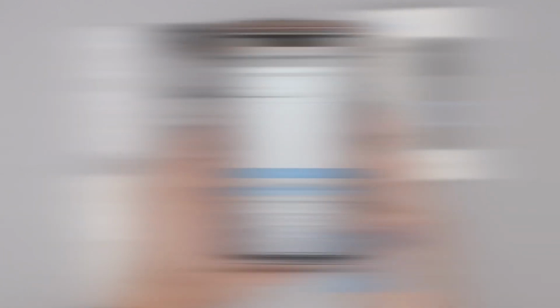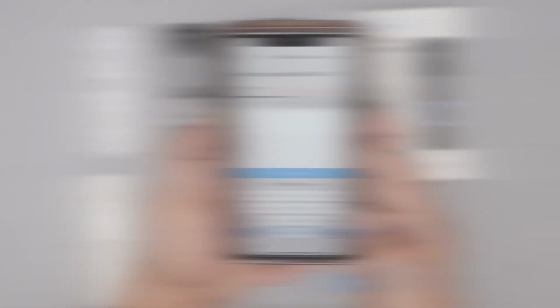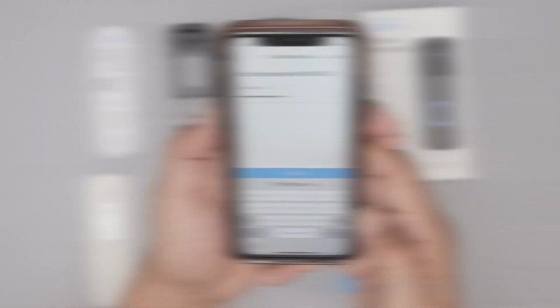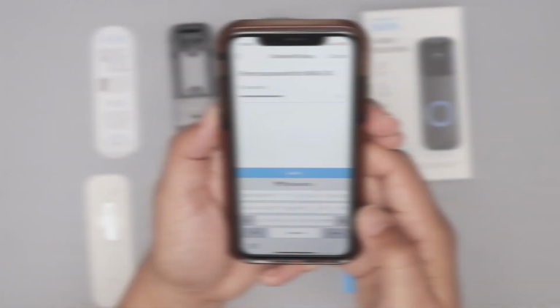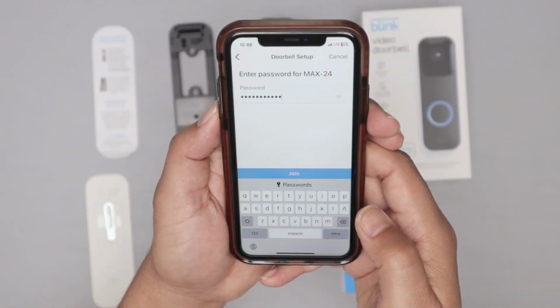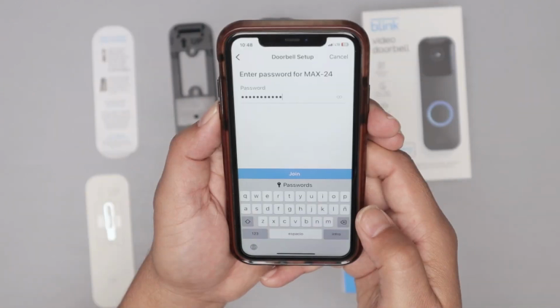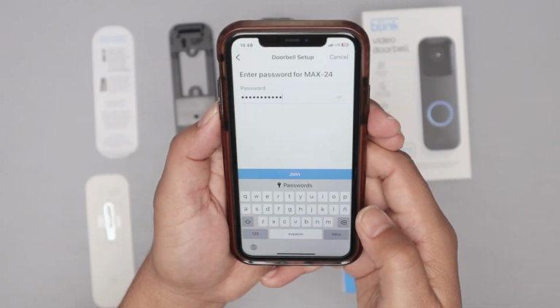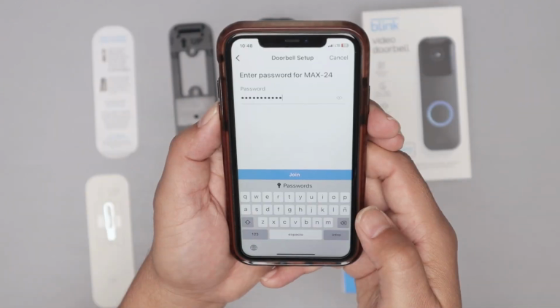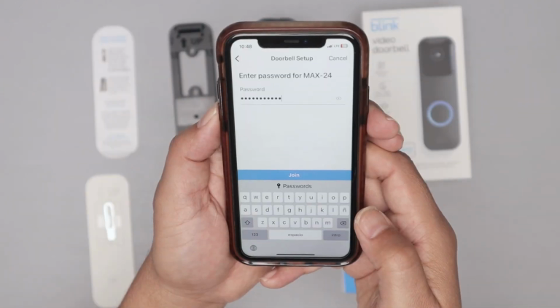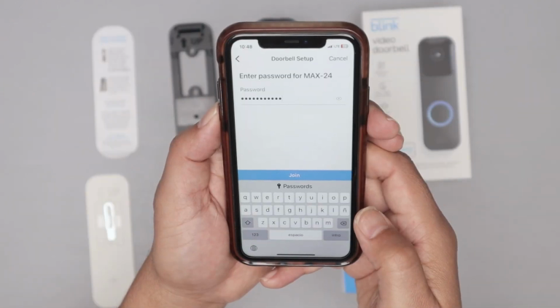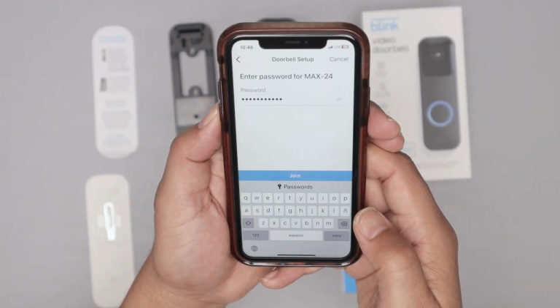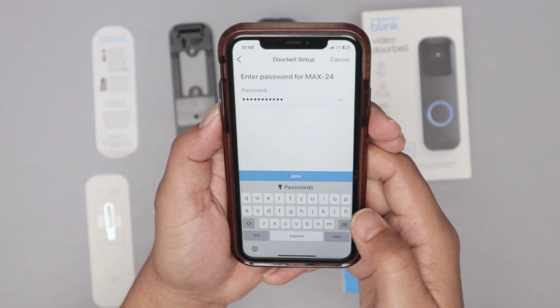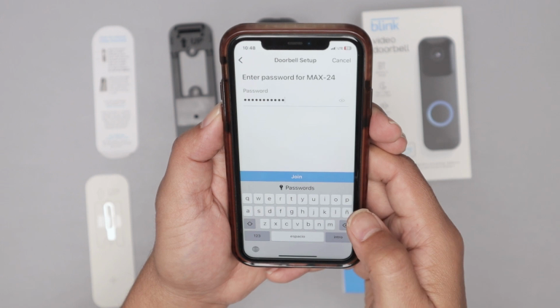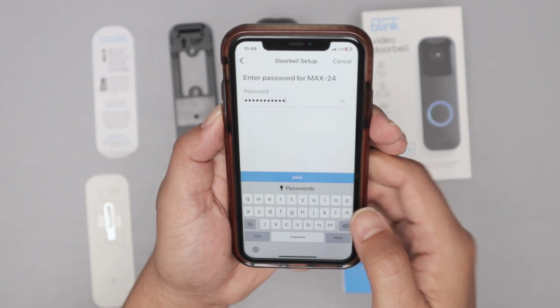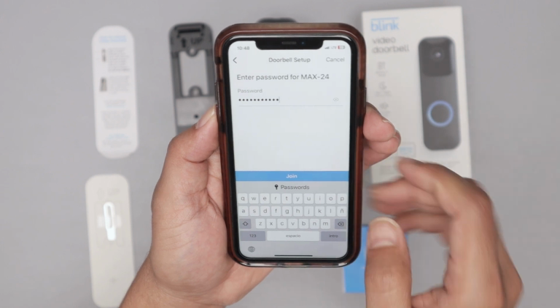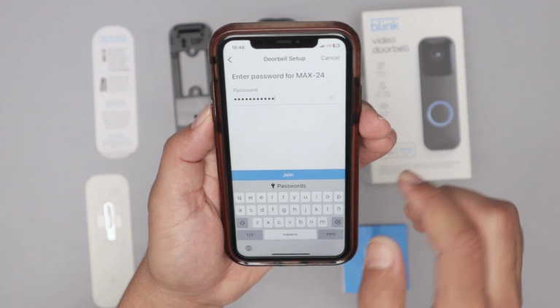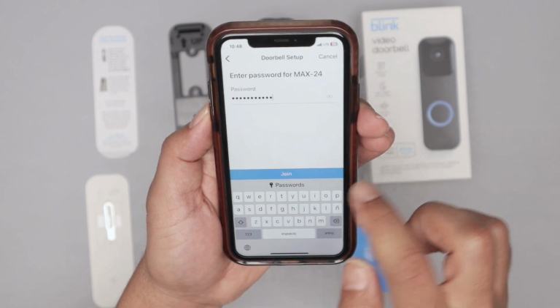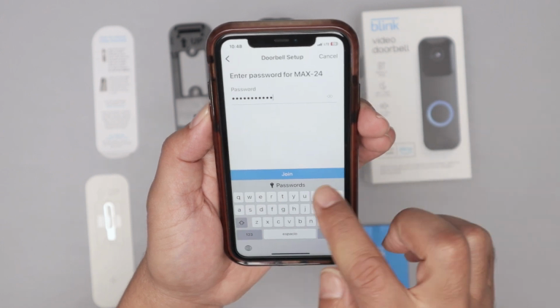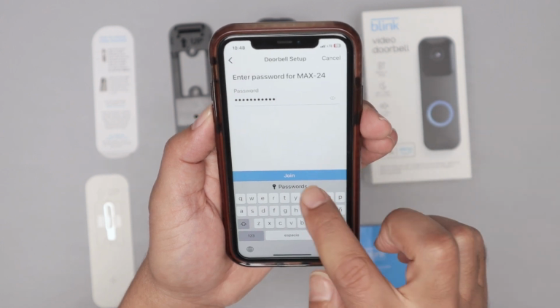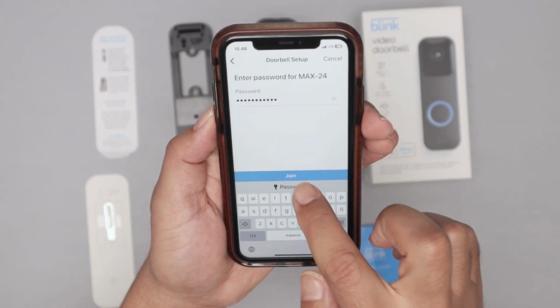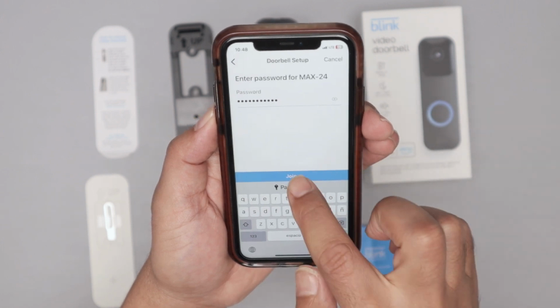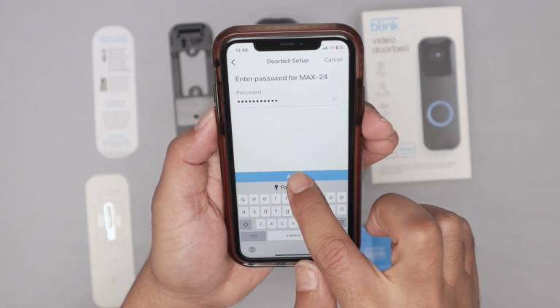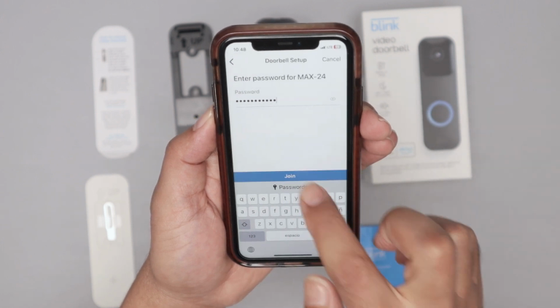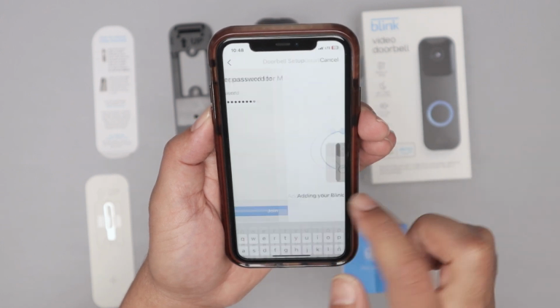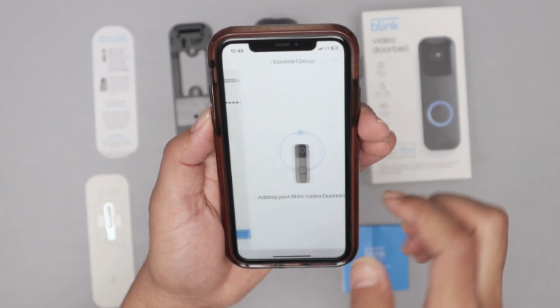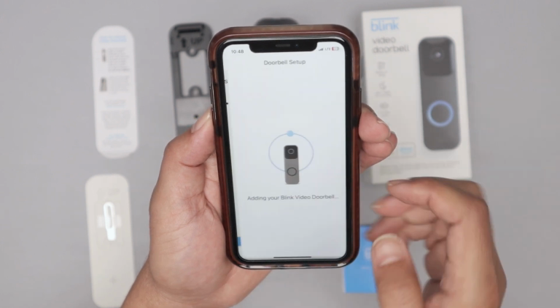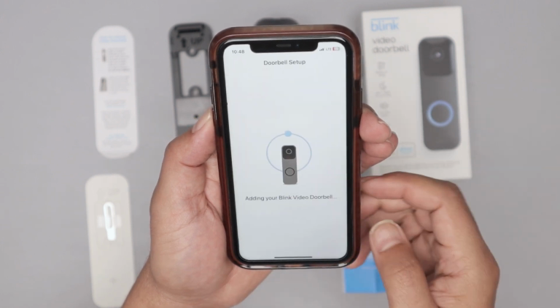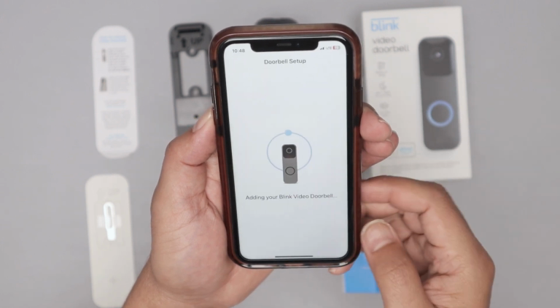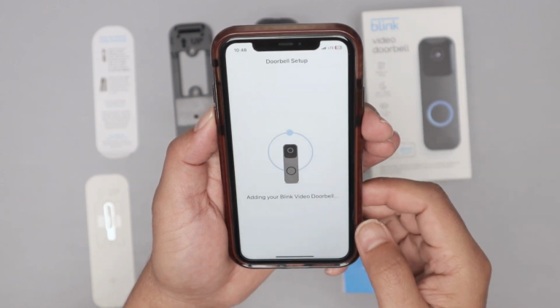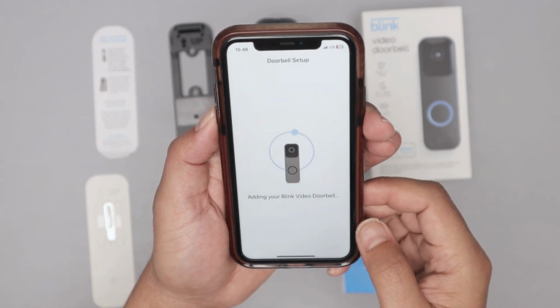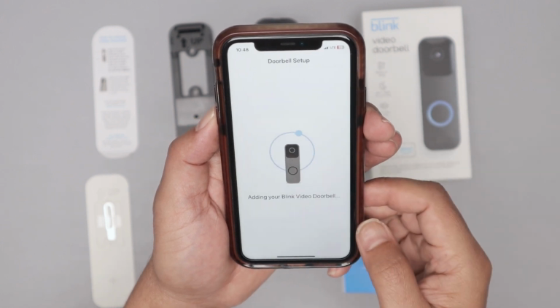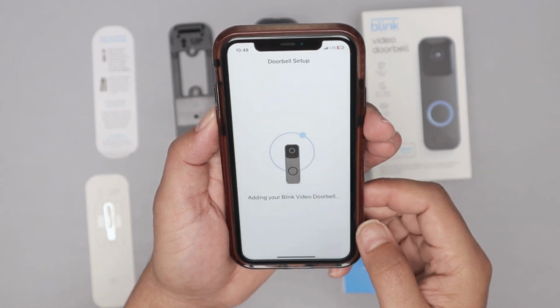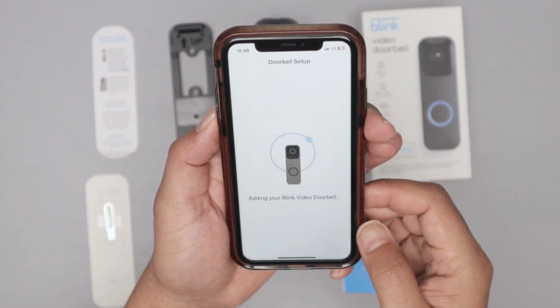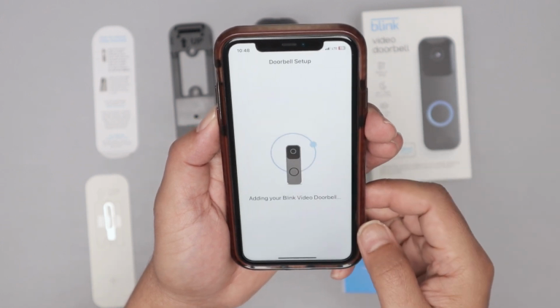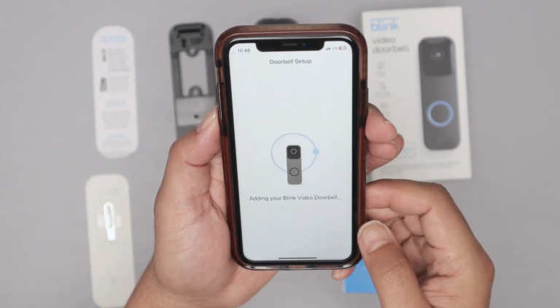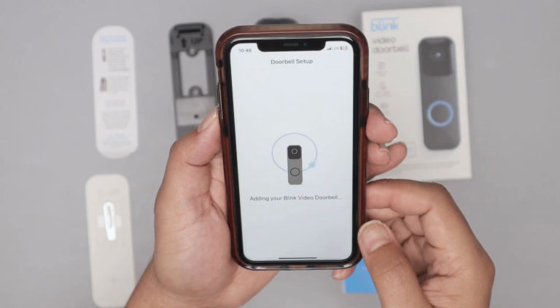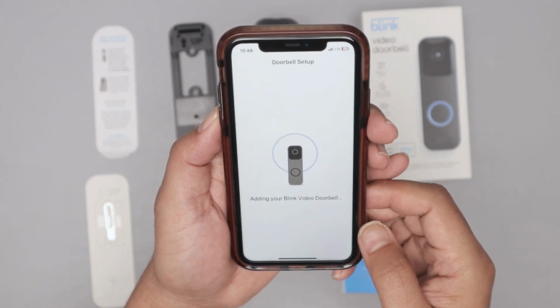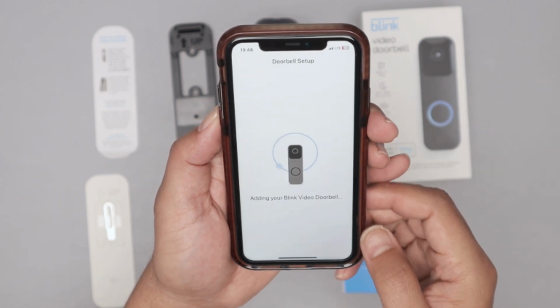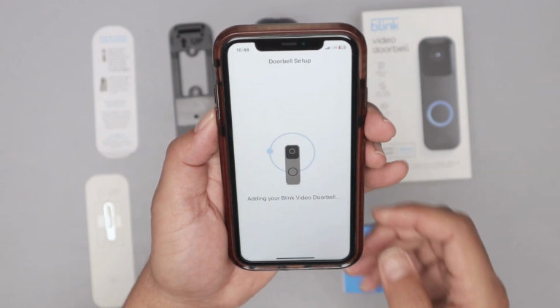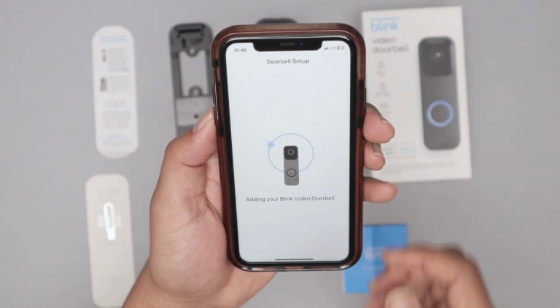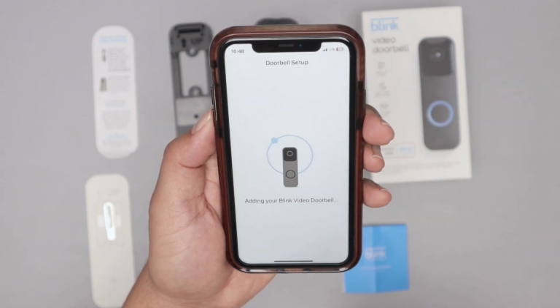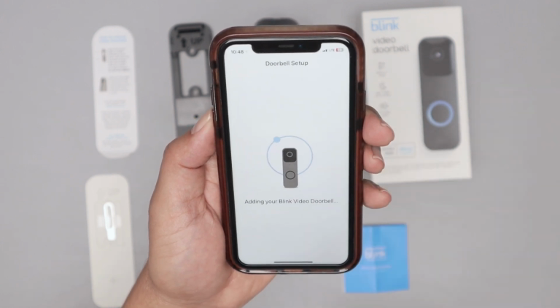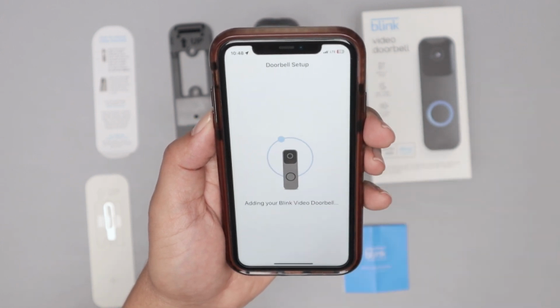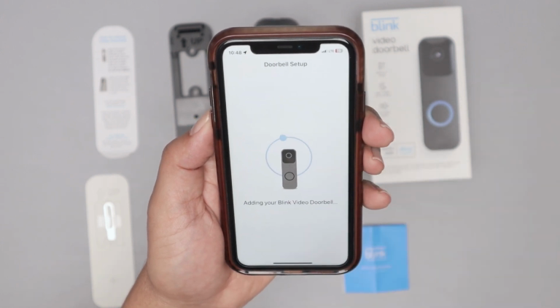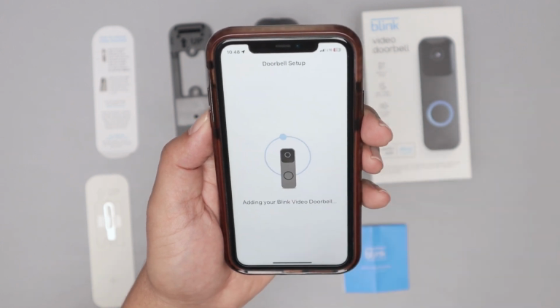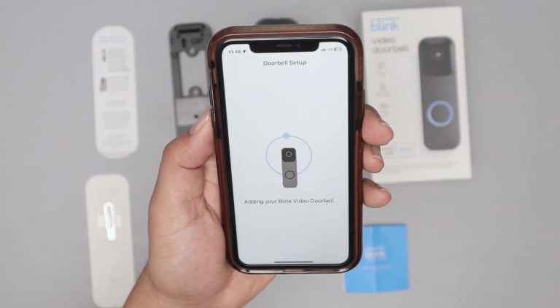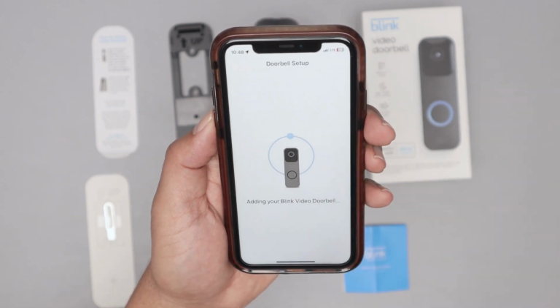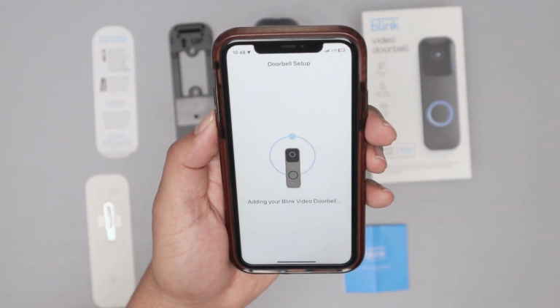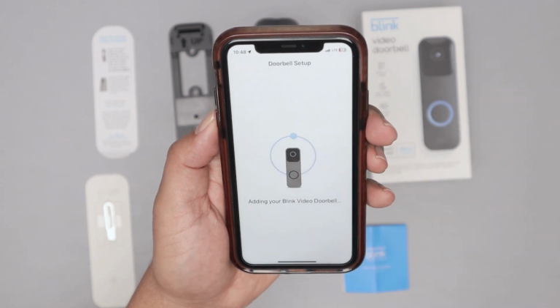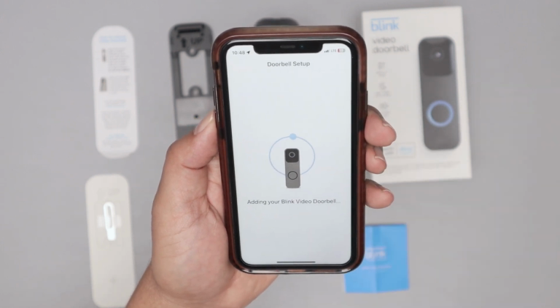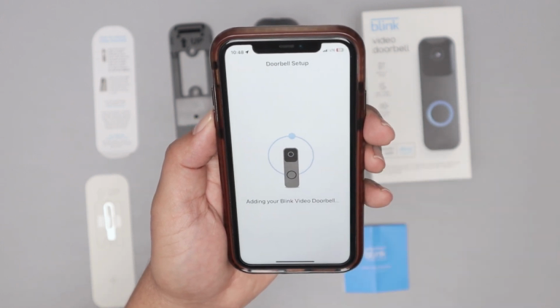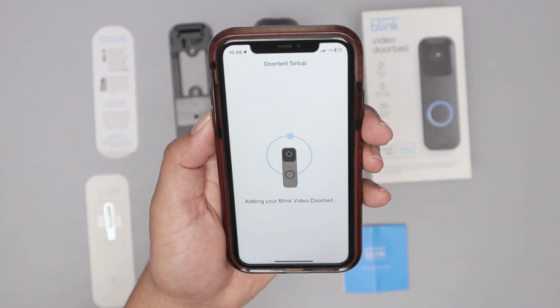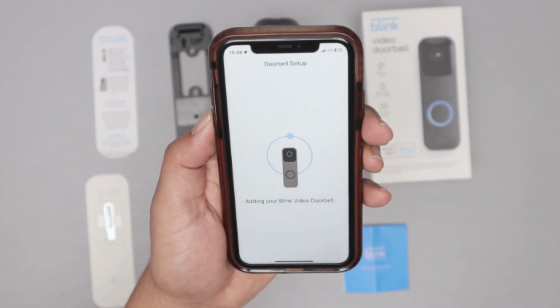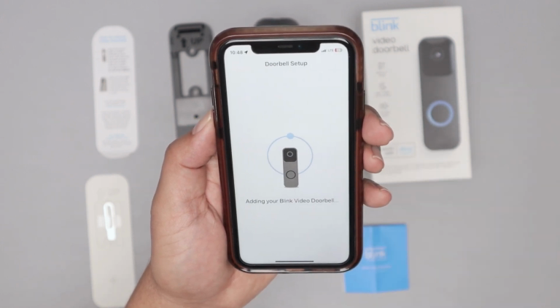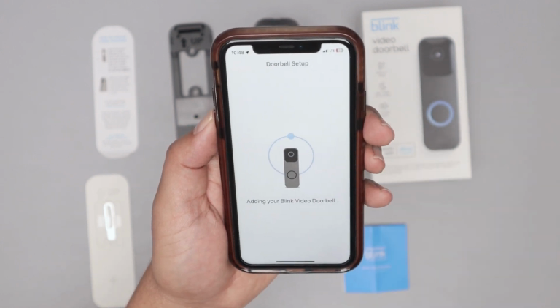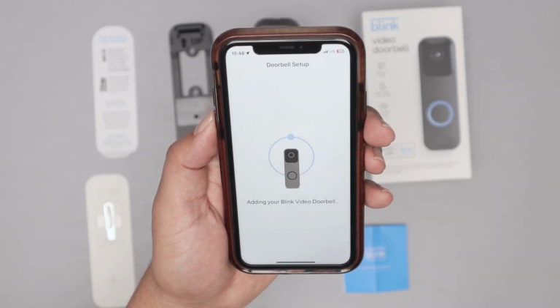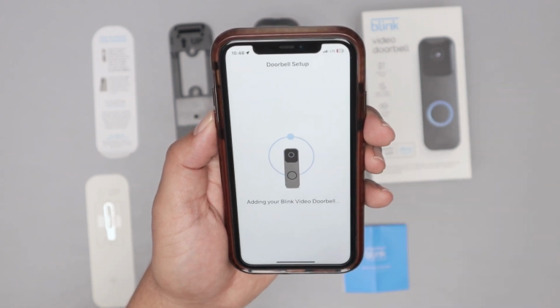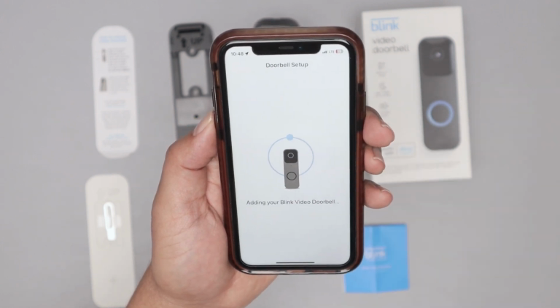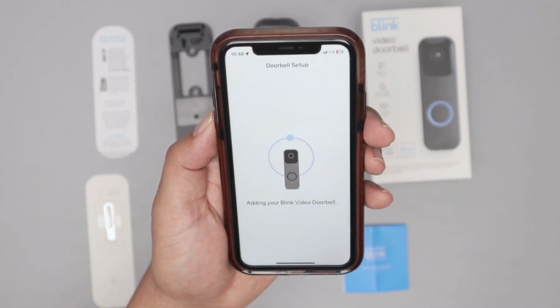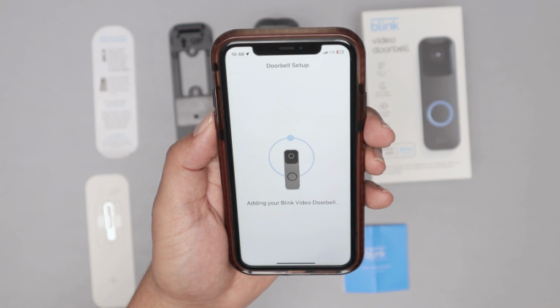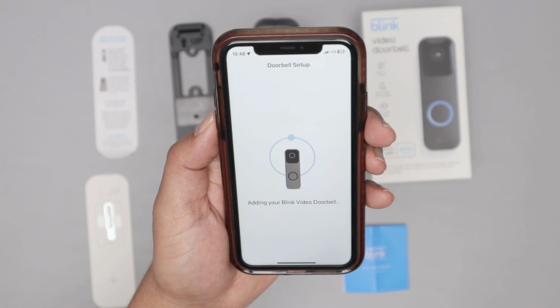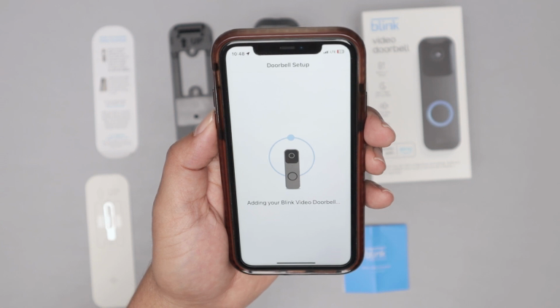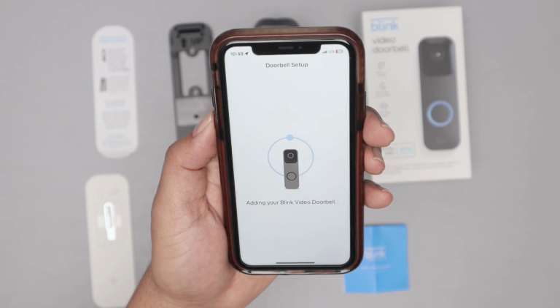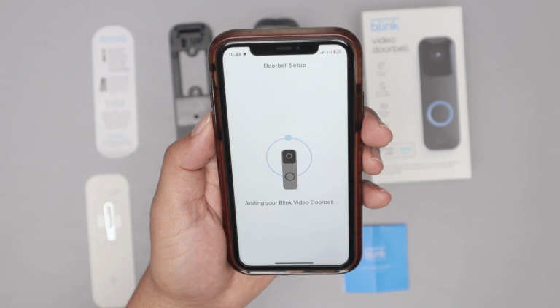I select my 2.4 GHz Wi-Fi and enter the password. I just click join and it's adding my video doorbell.